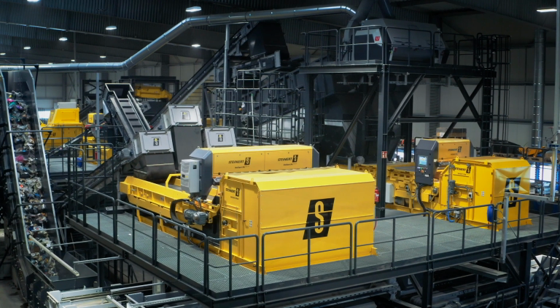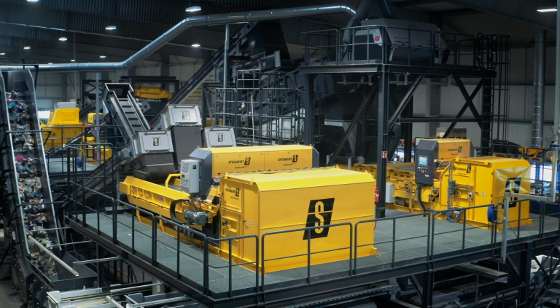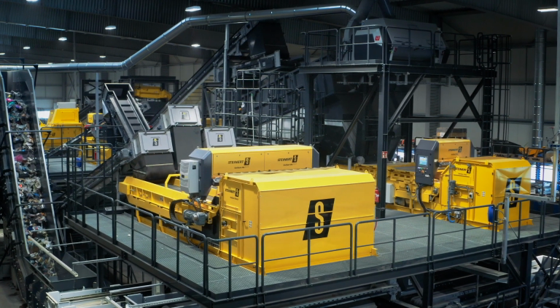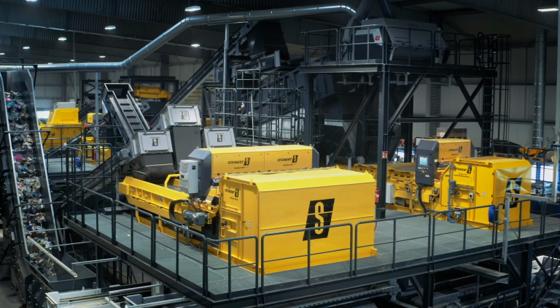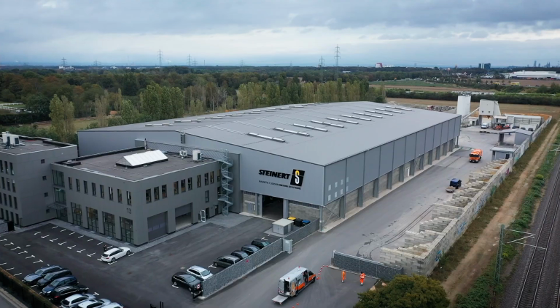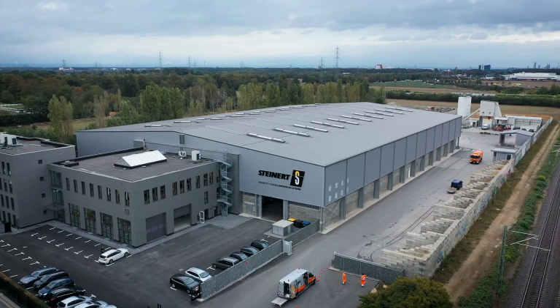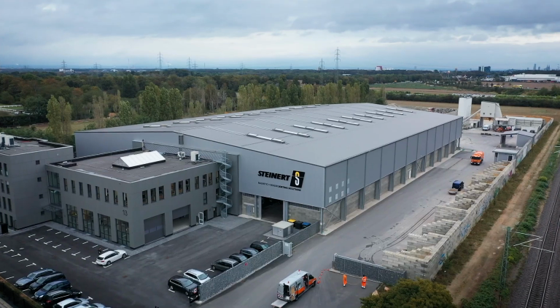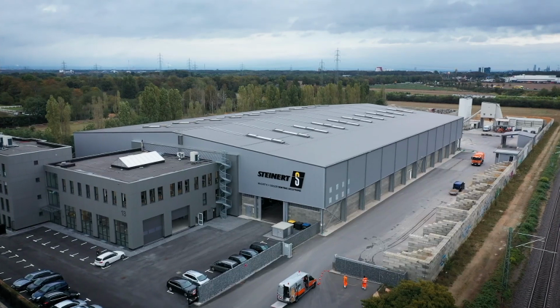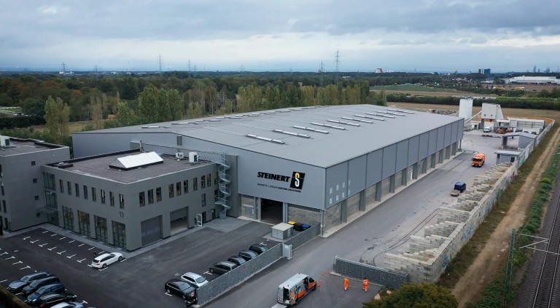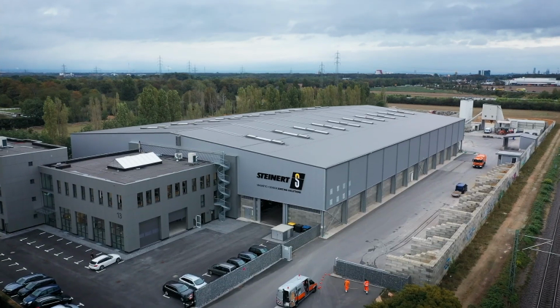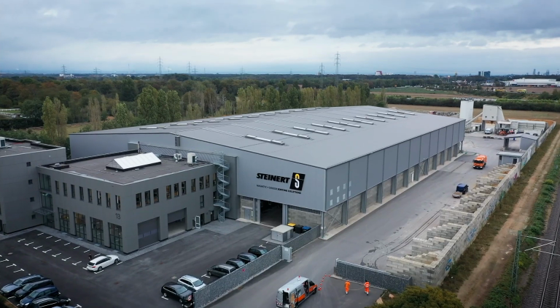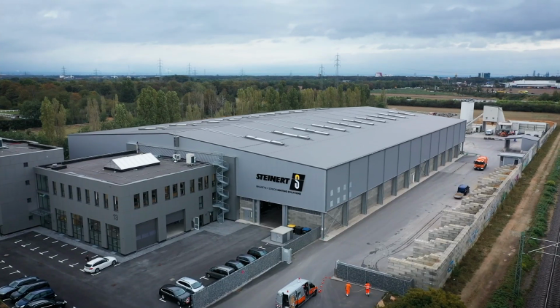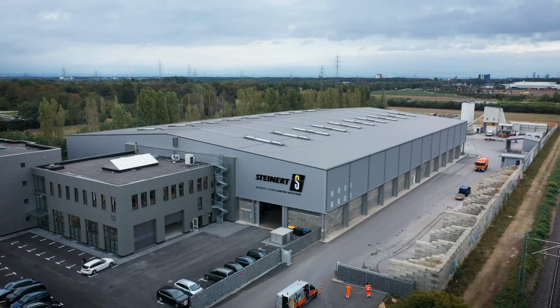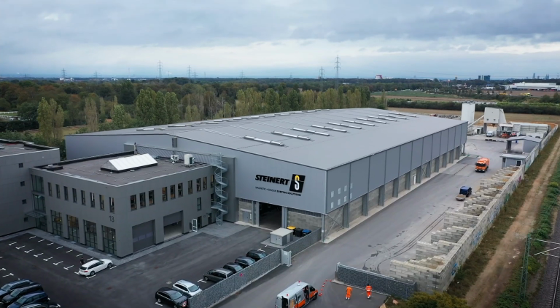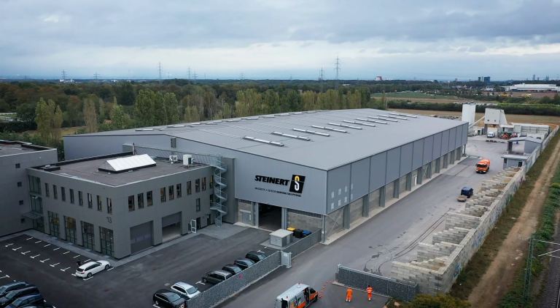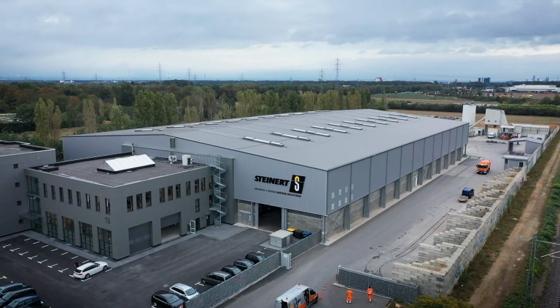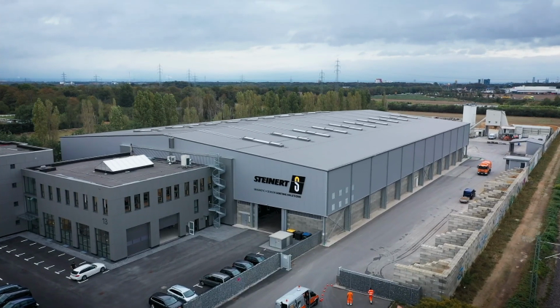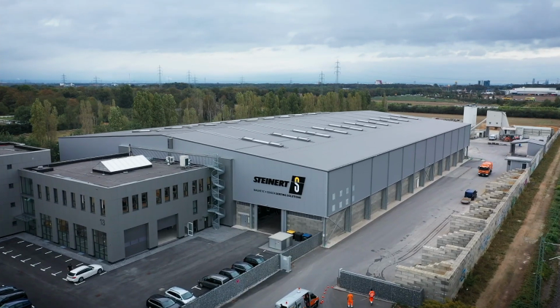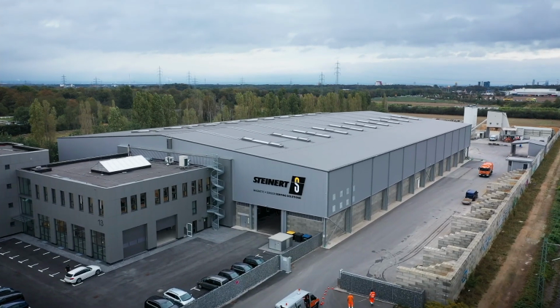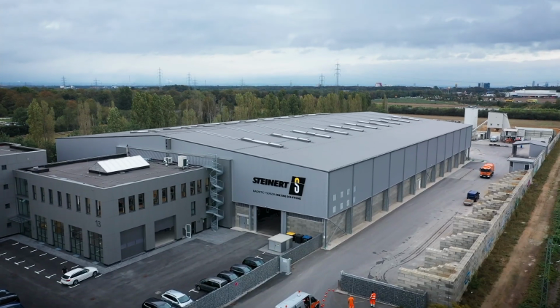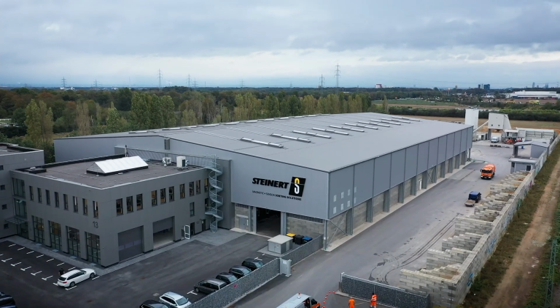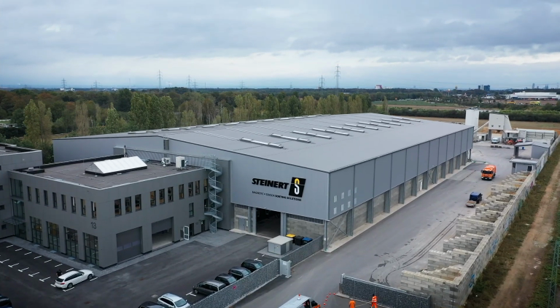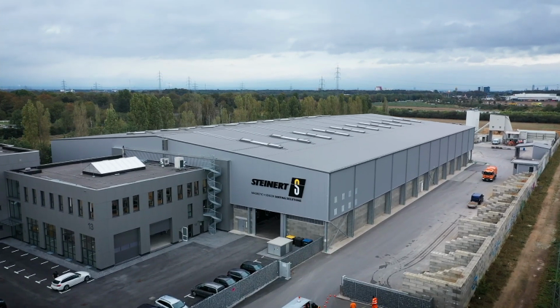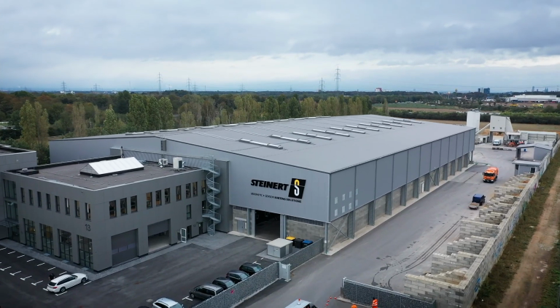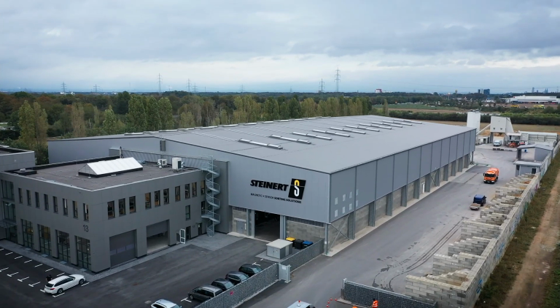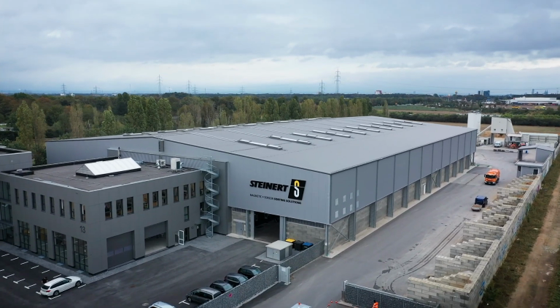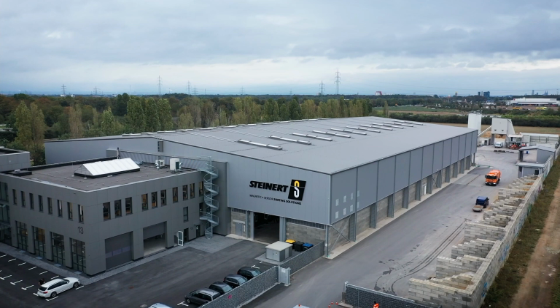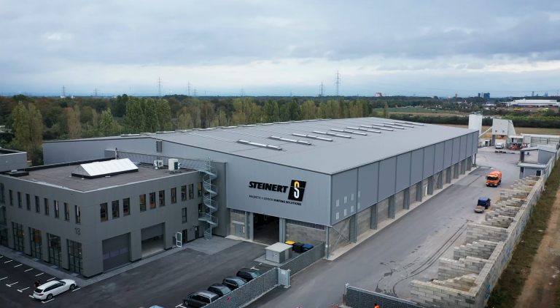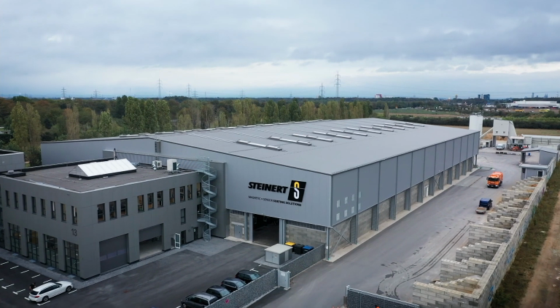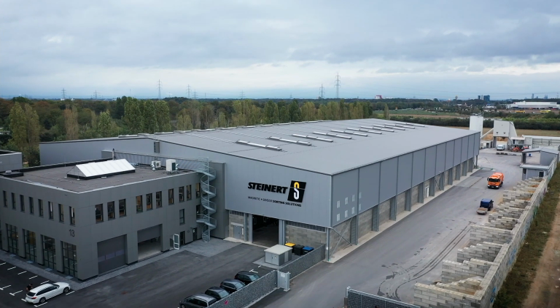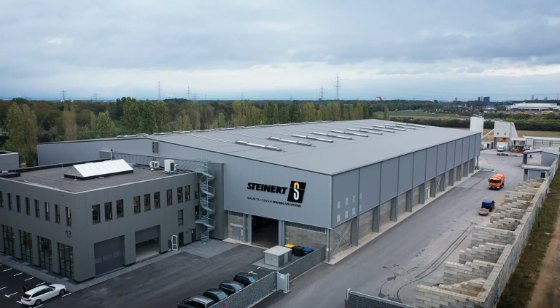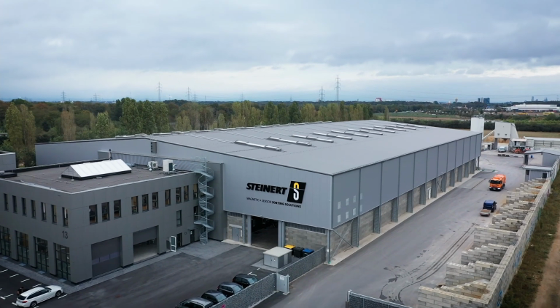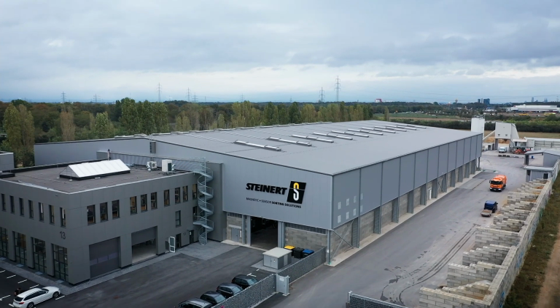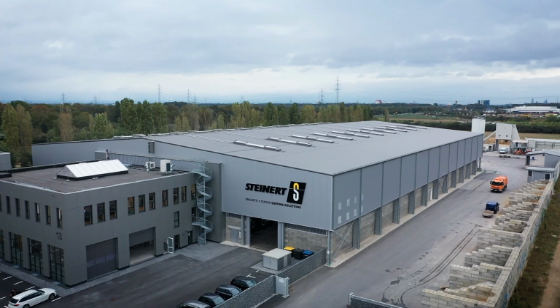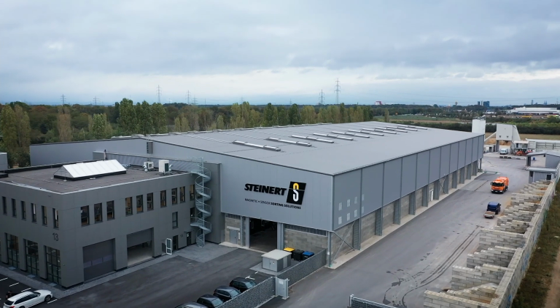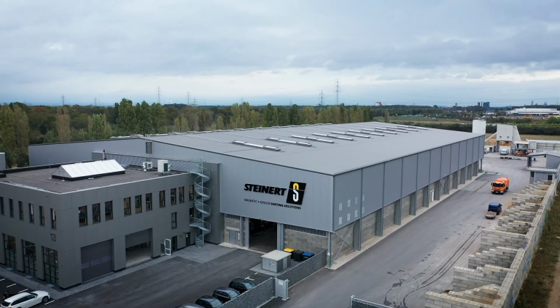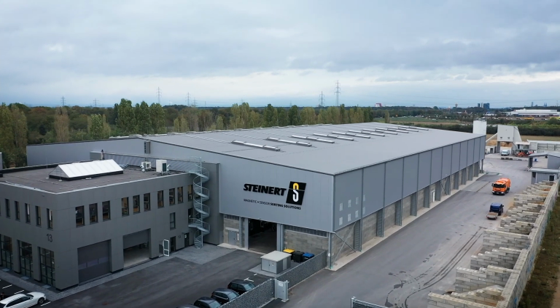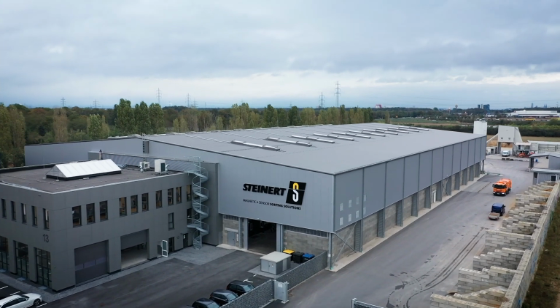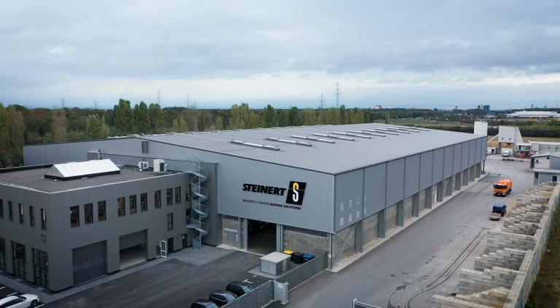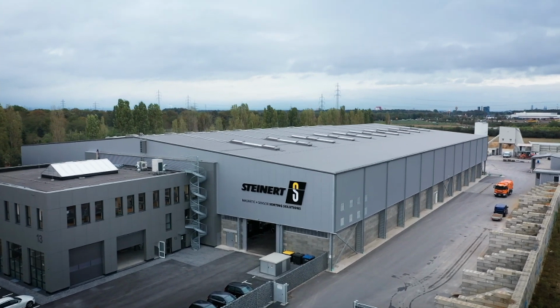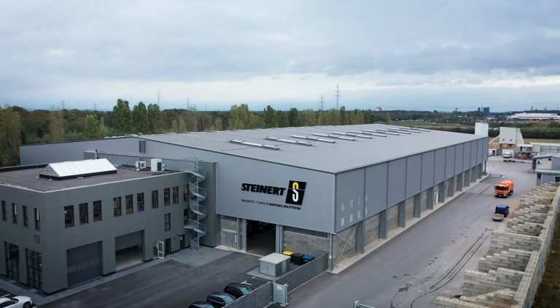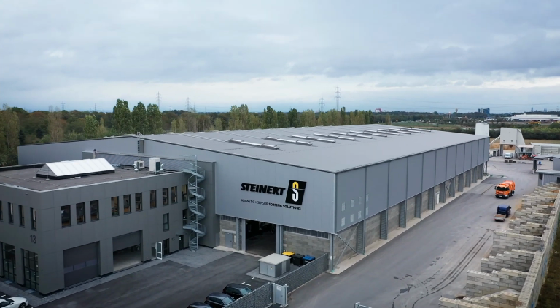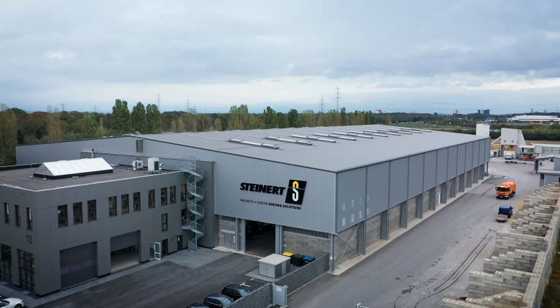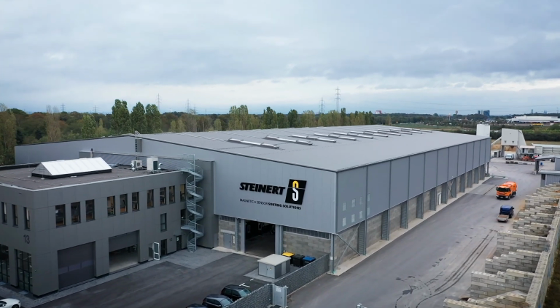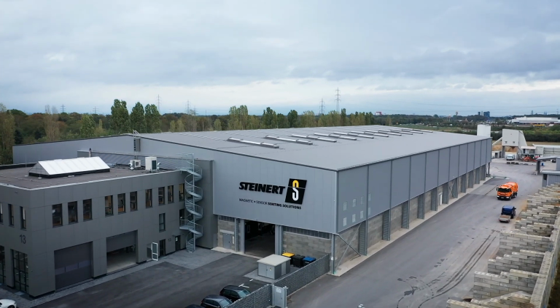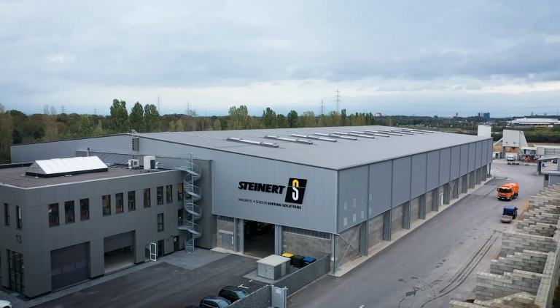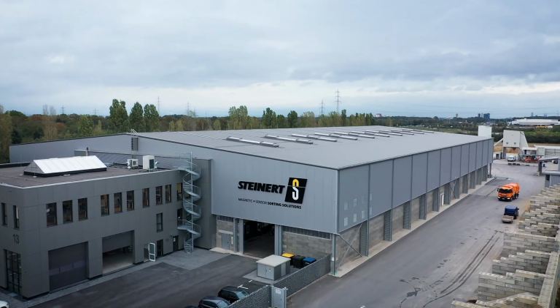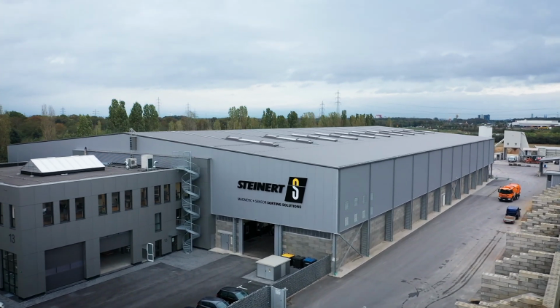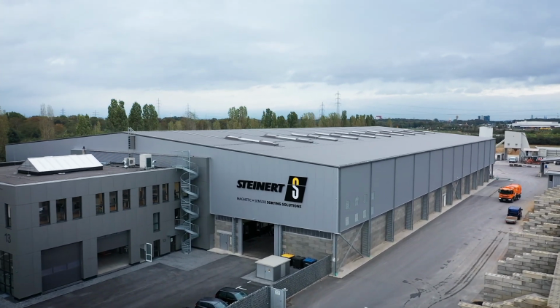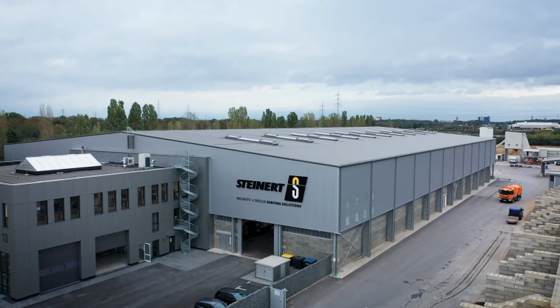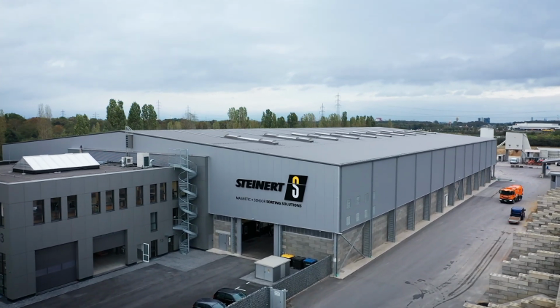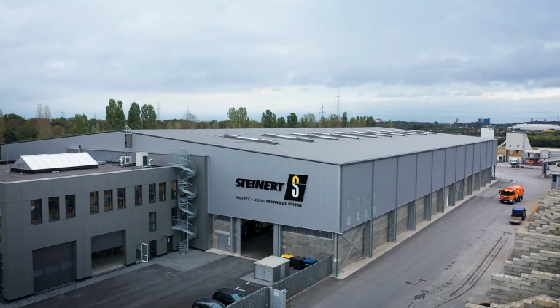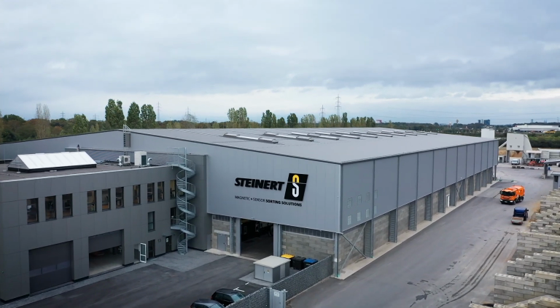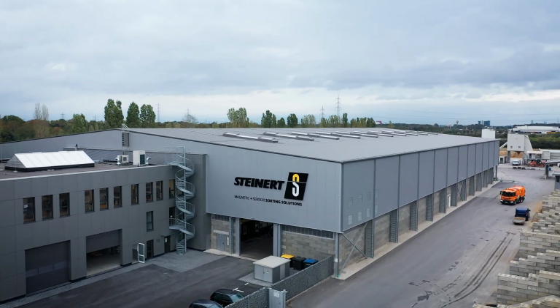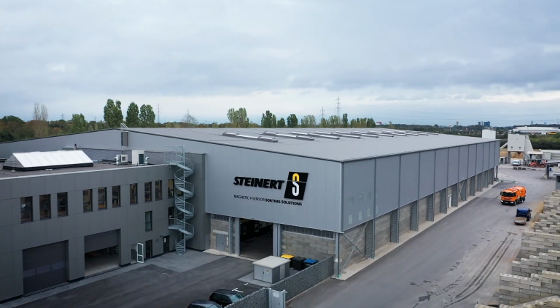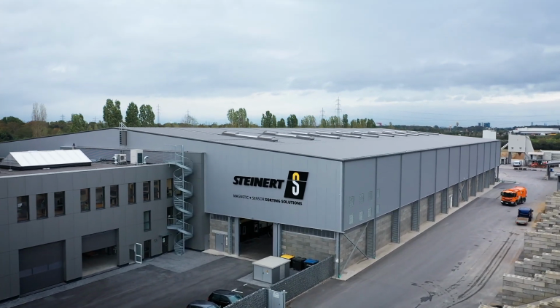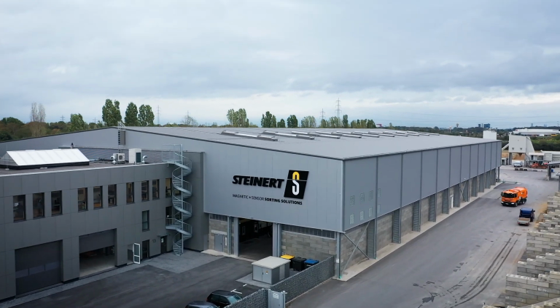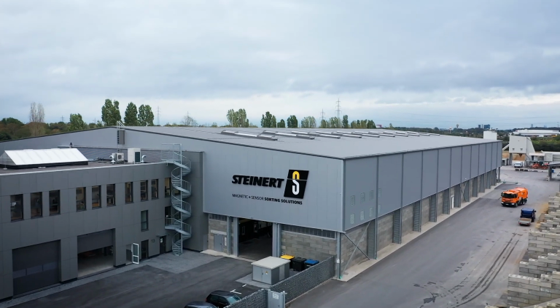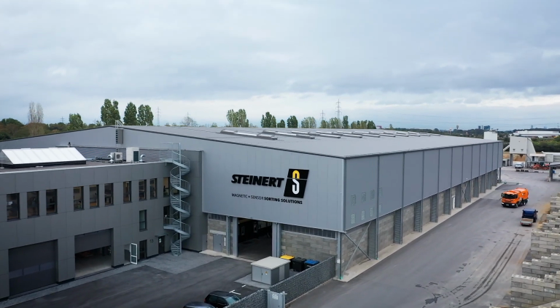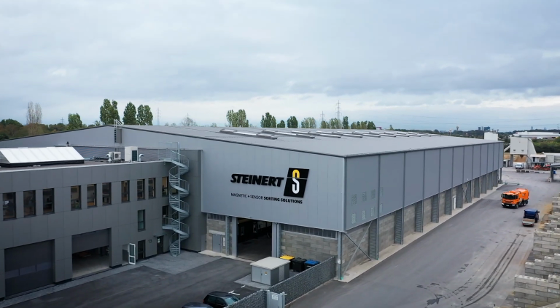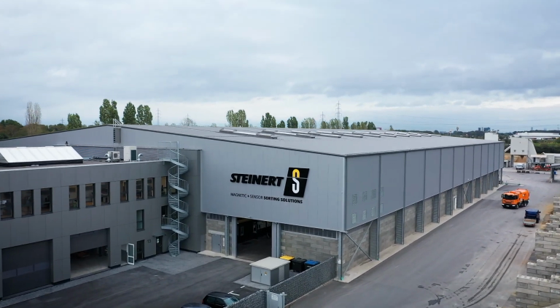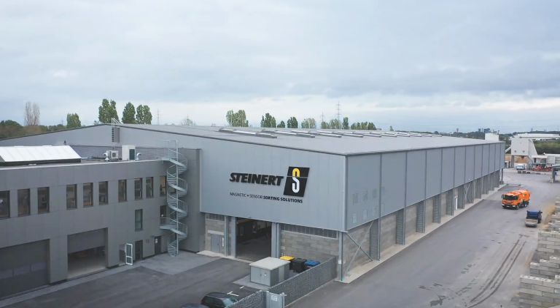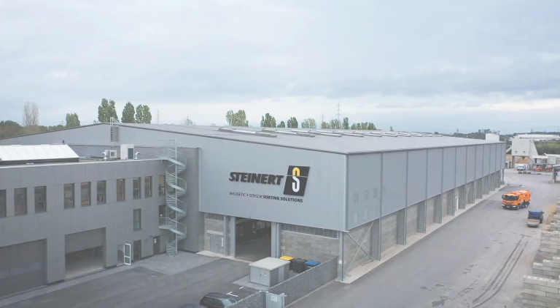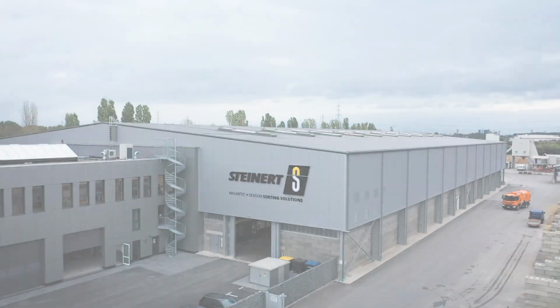We are sure to reach your goals with different concepts. Simply arrange an appointment with your Steinert consultant so that we can work together to find the right solution for you.